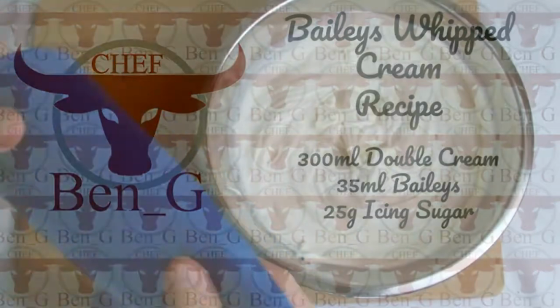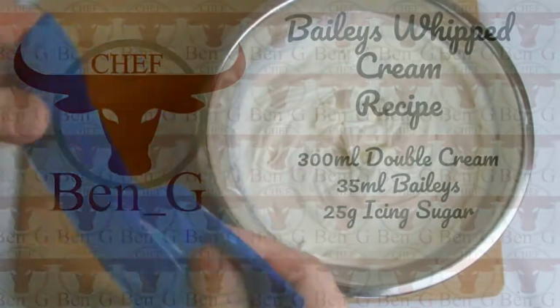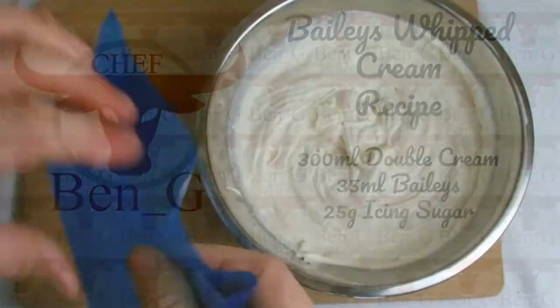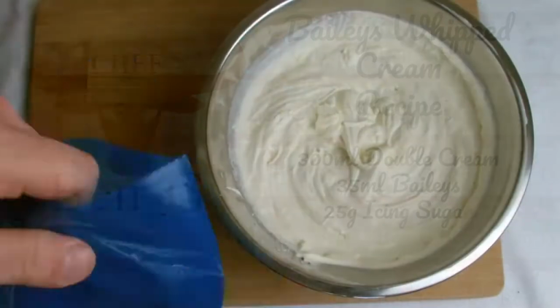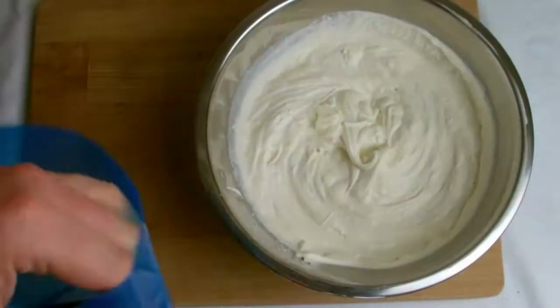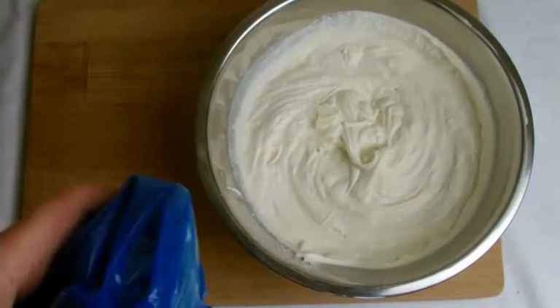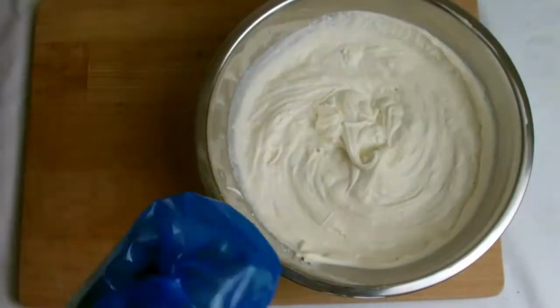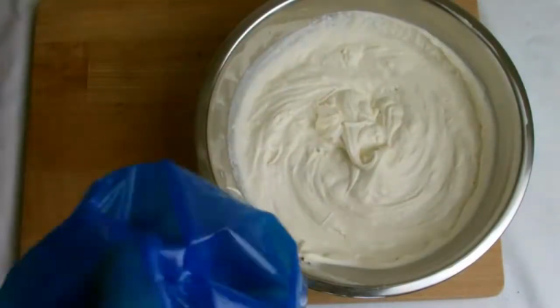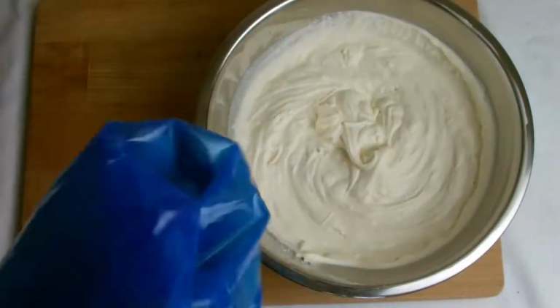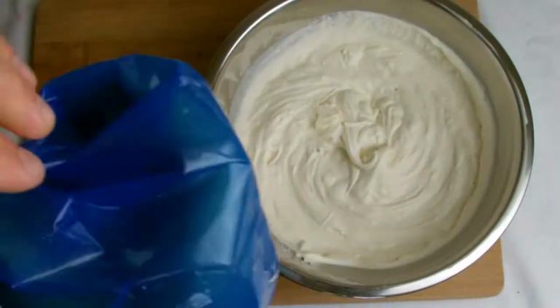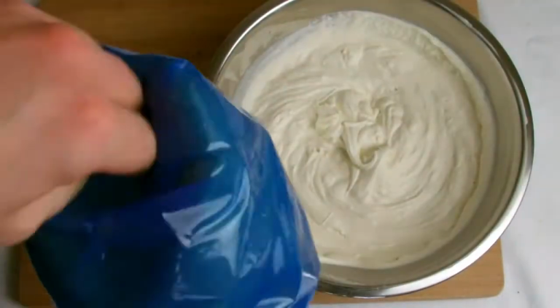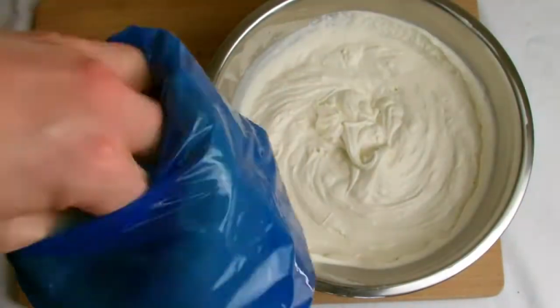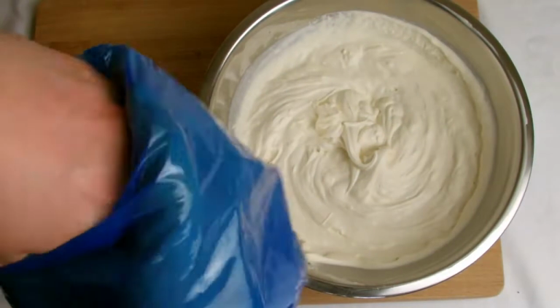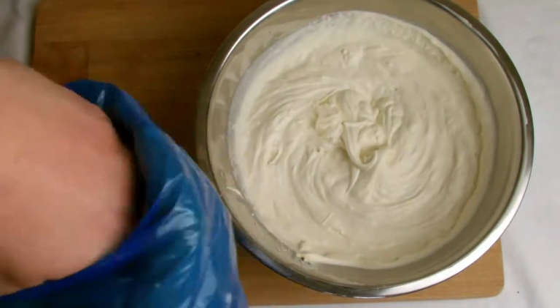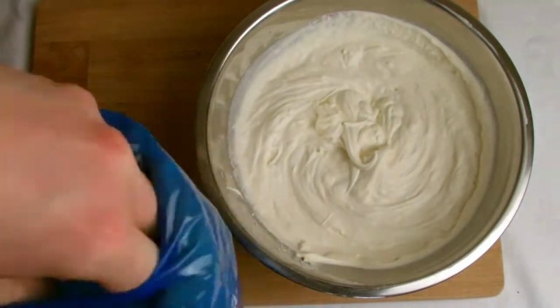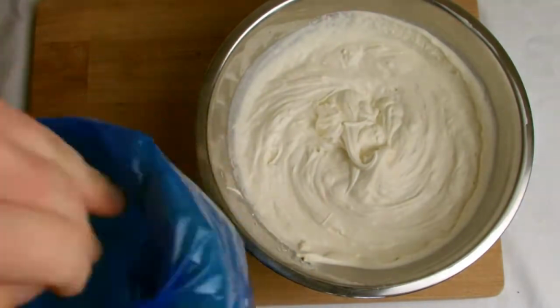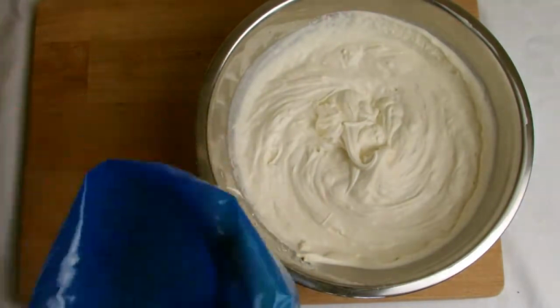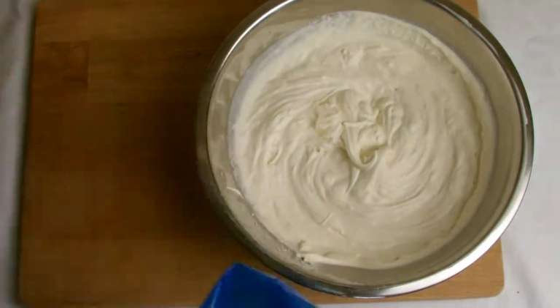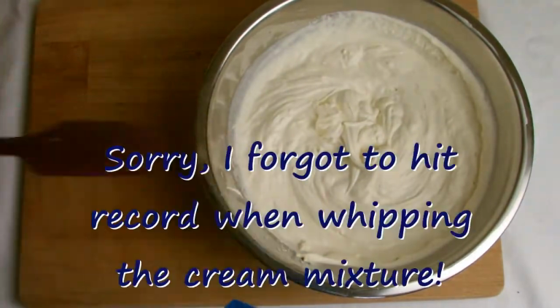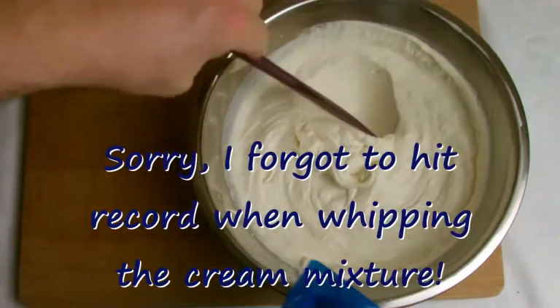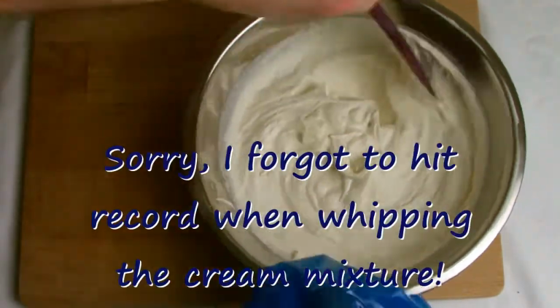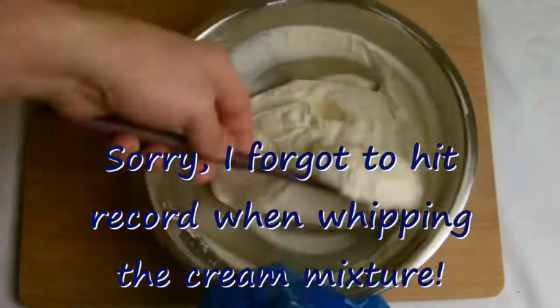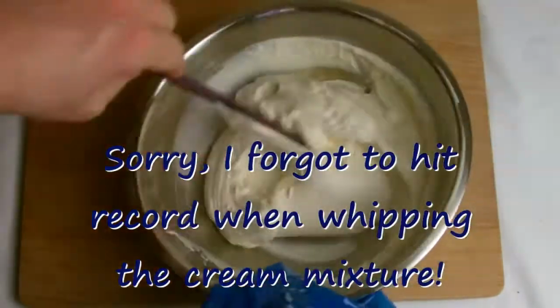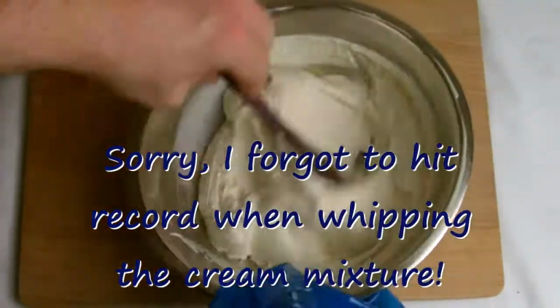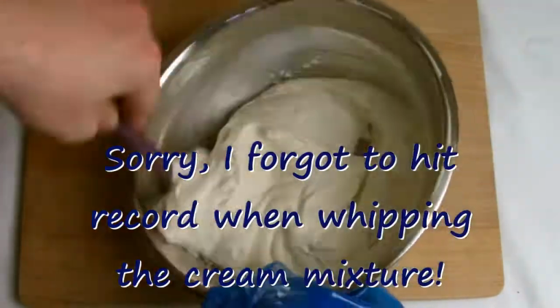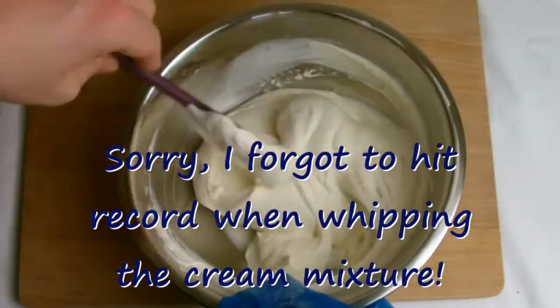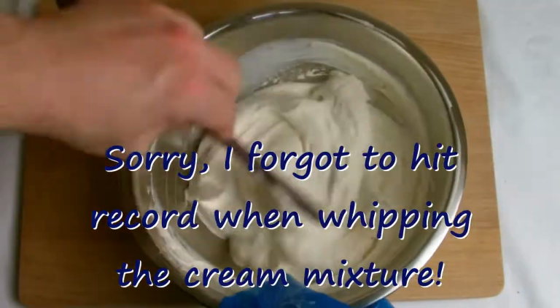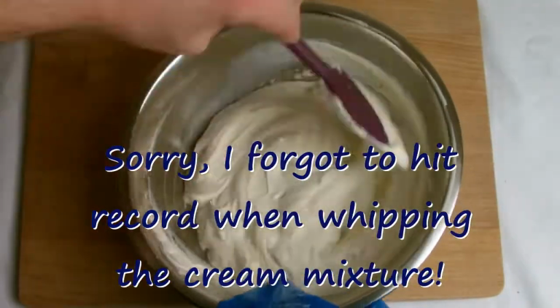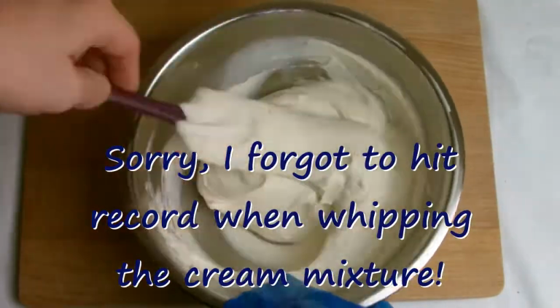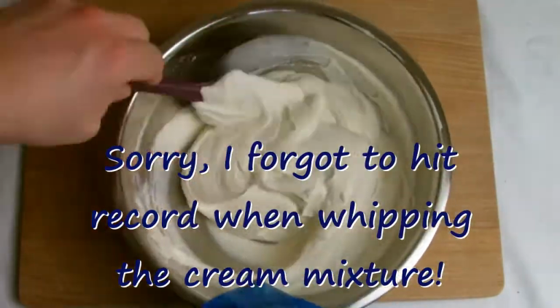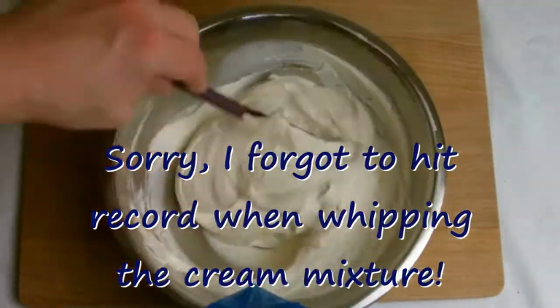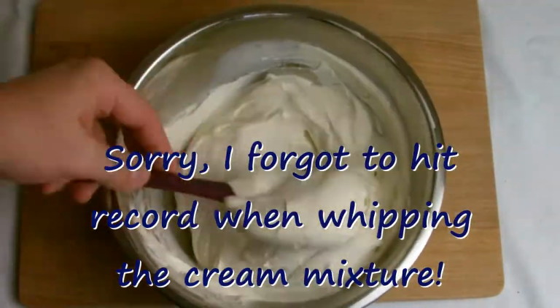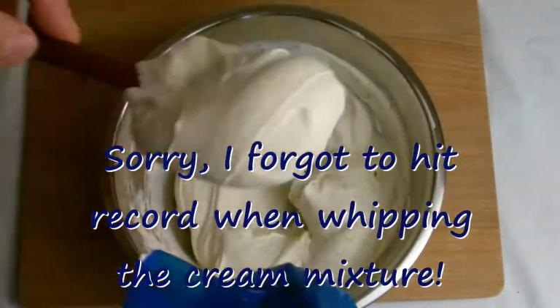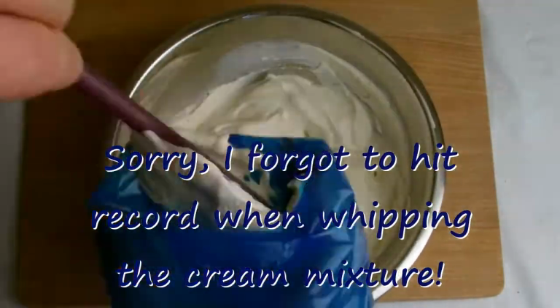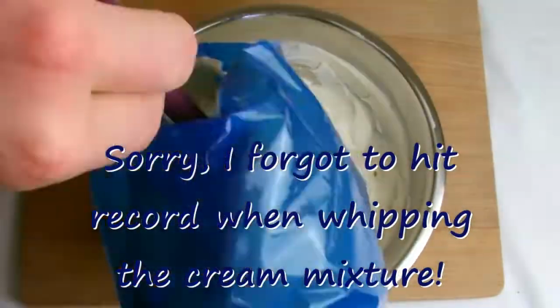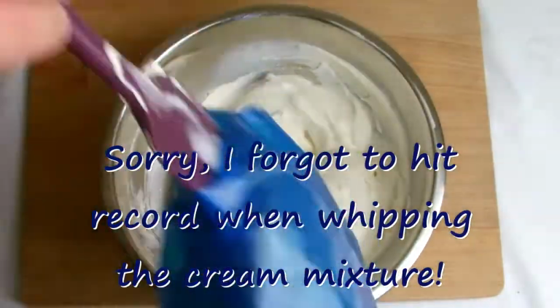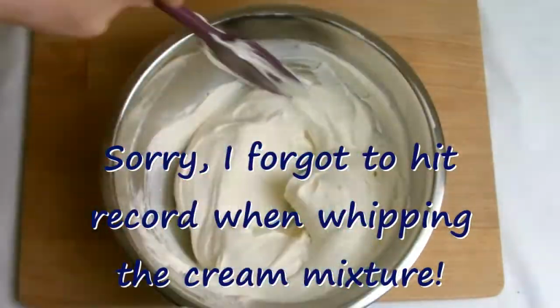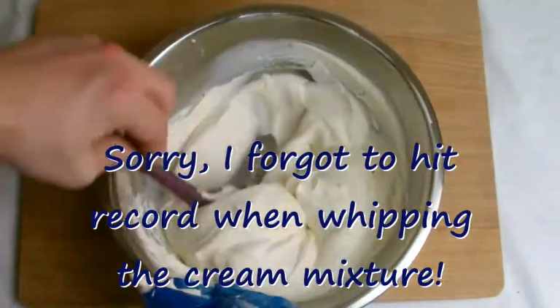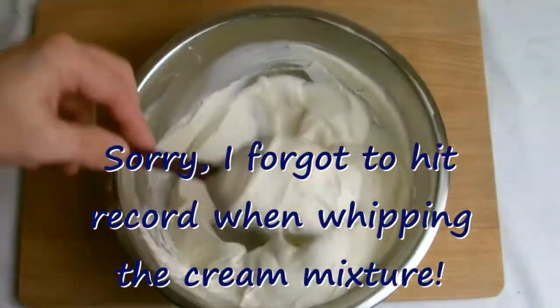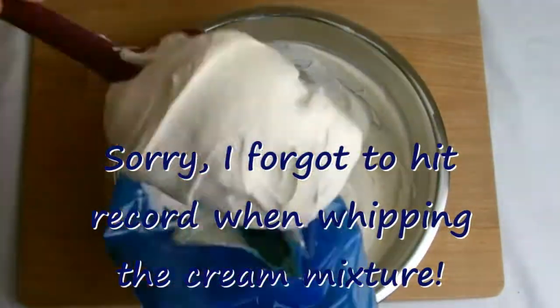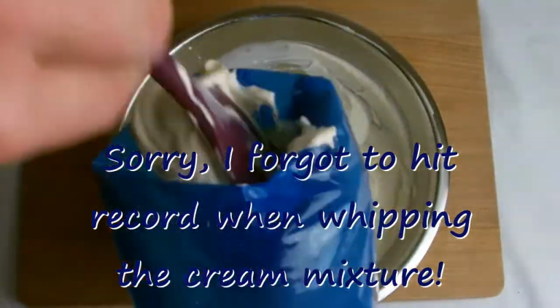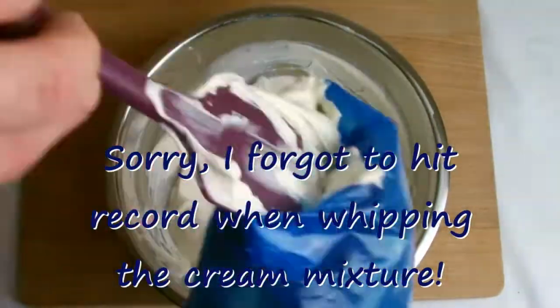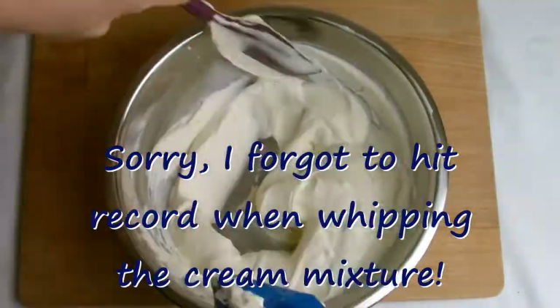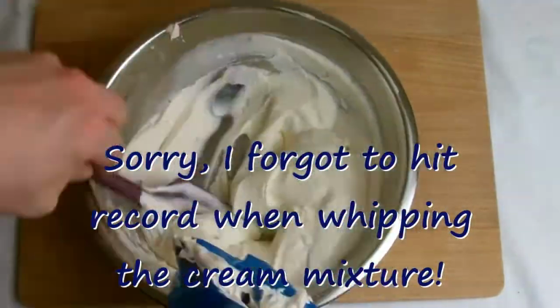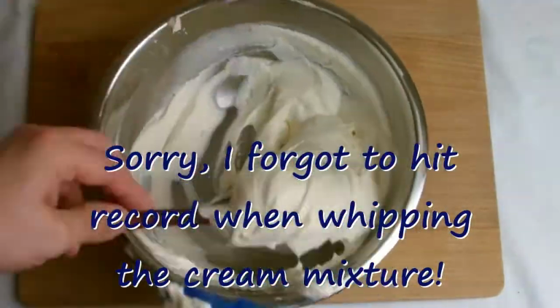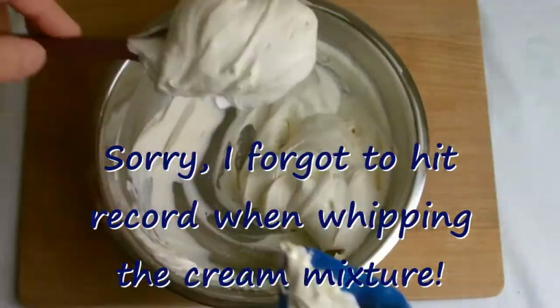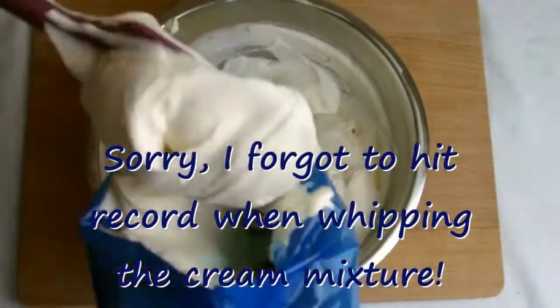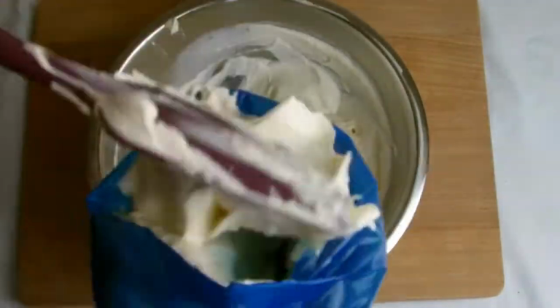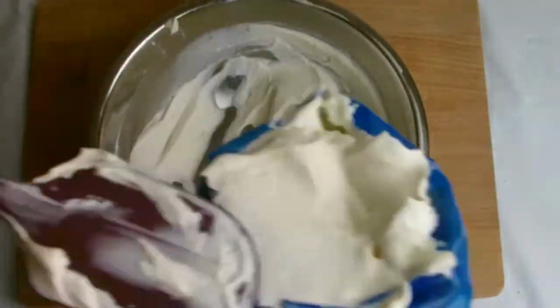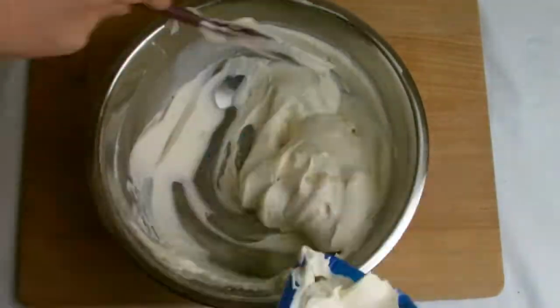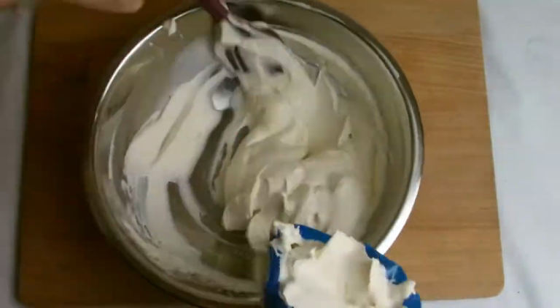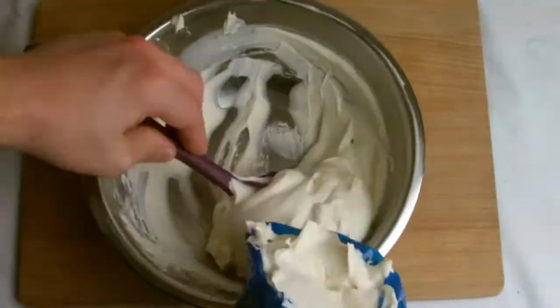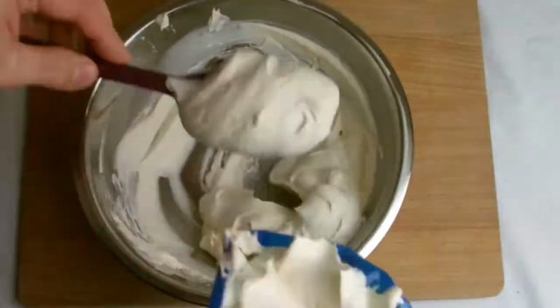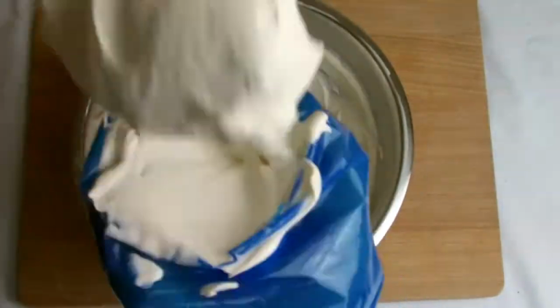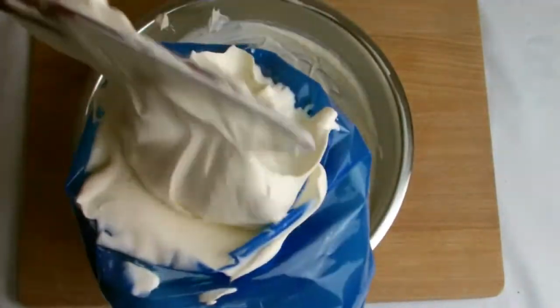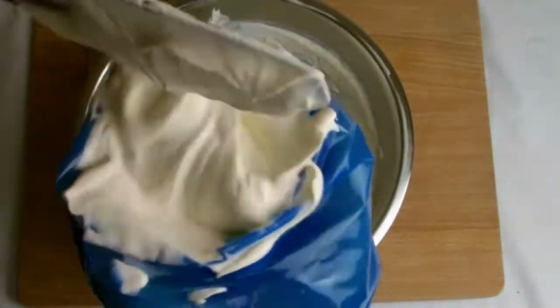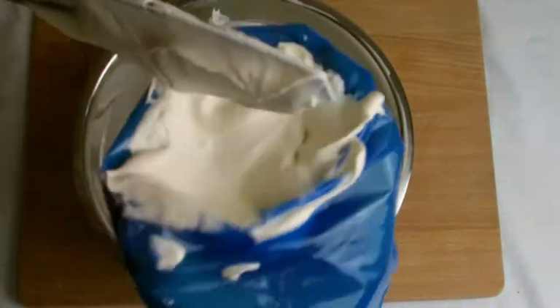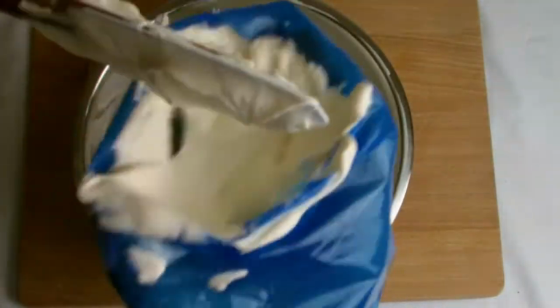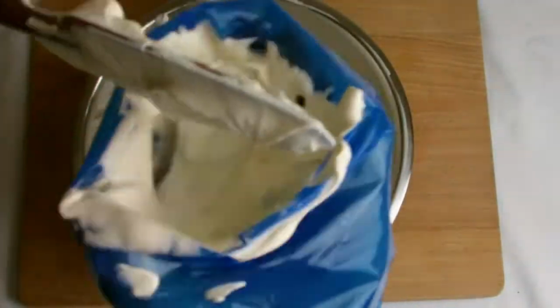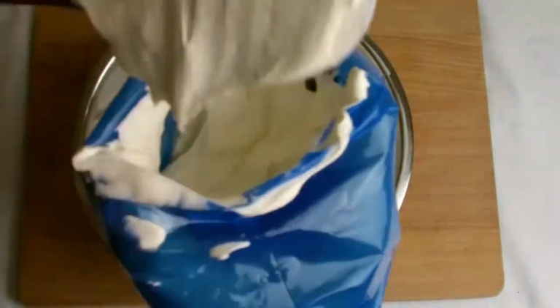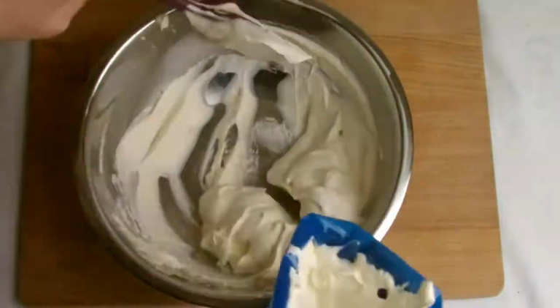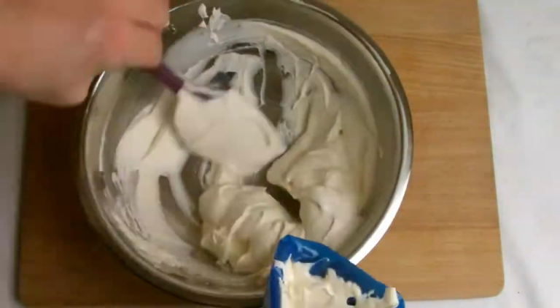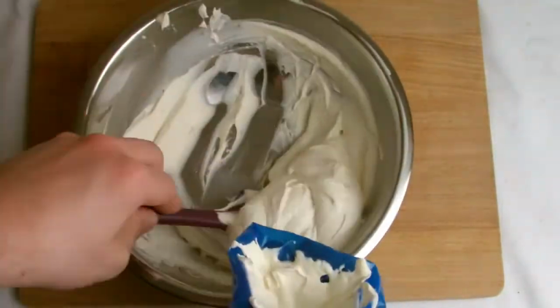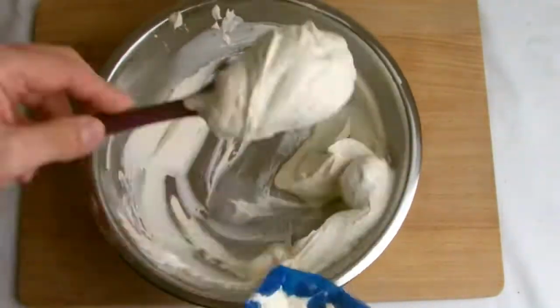Place the whipped cream into a piping bag and then place the piping bag into the refrigerator until ready for use.